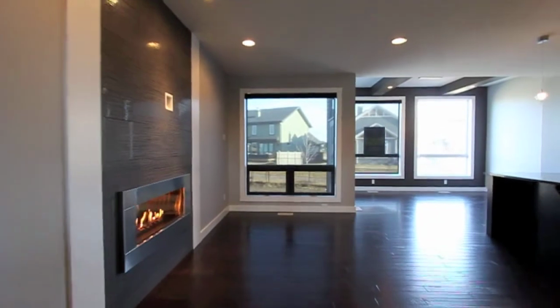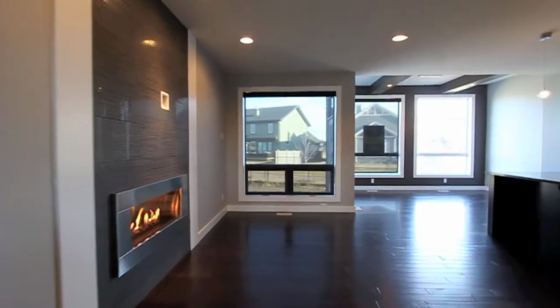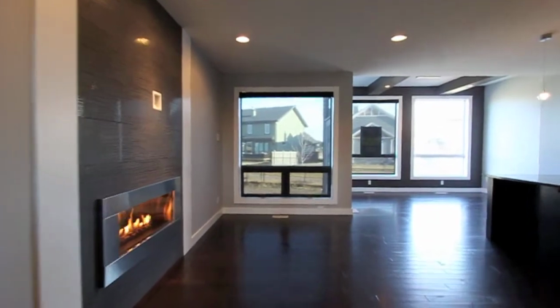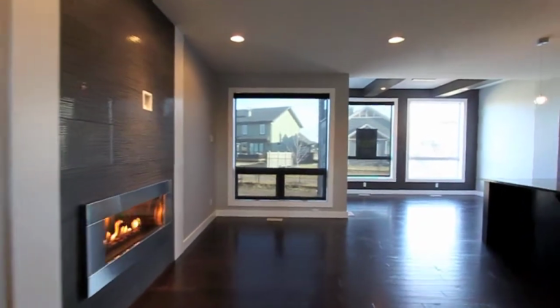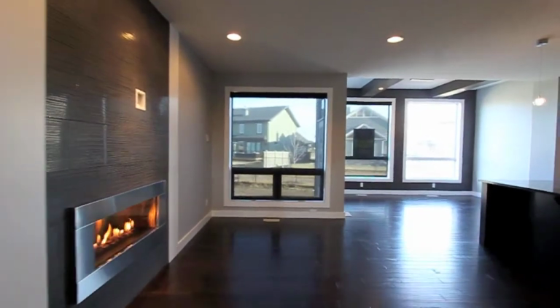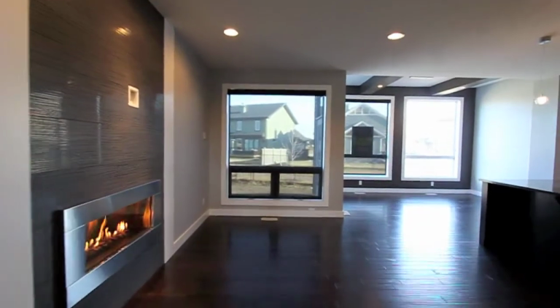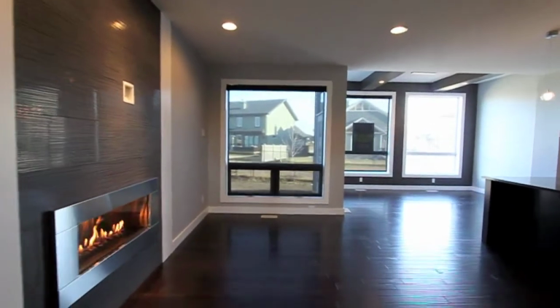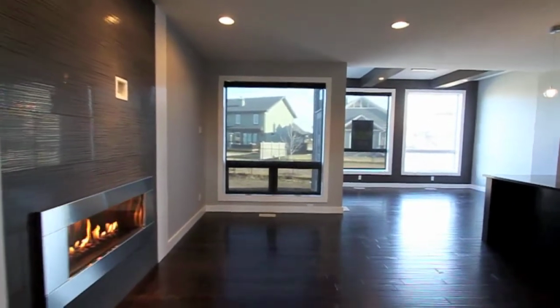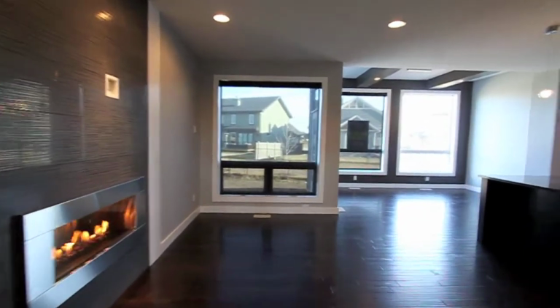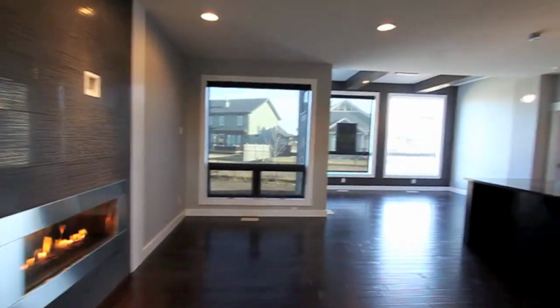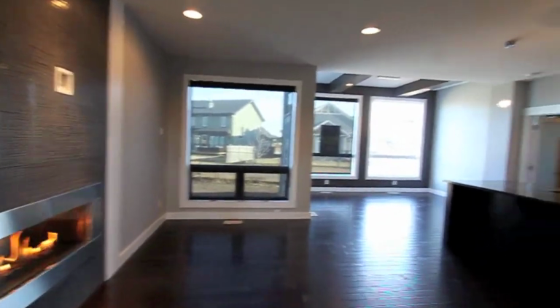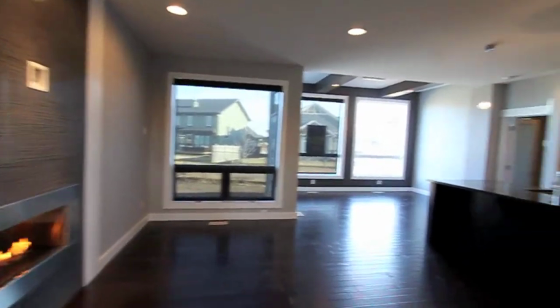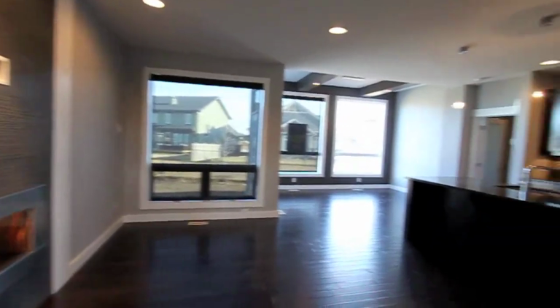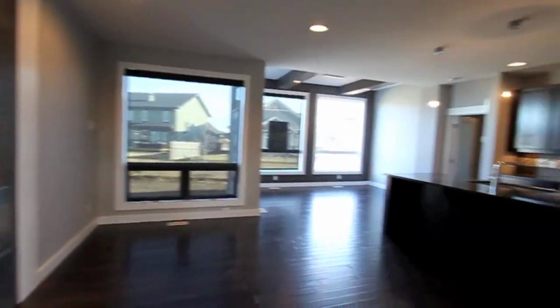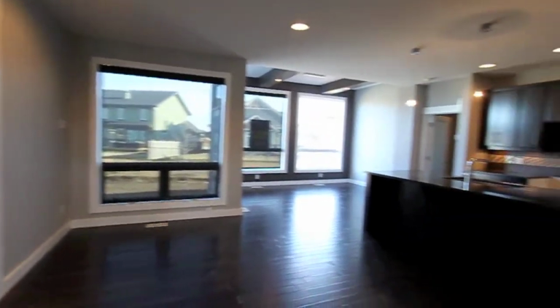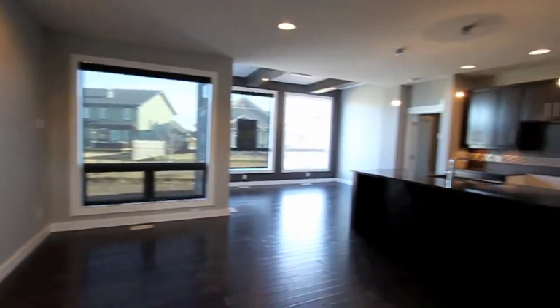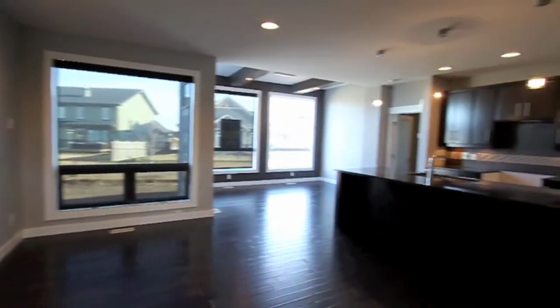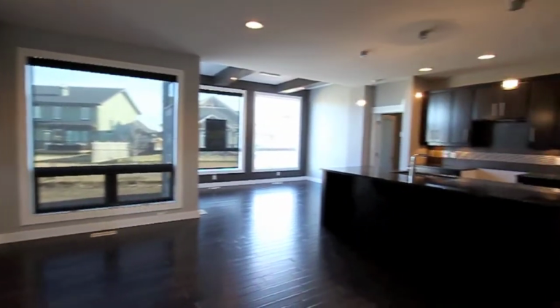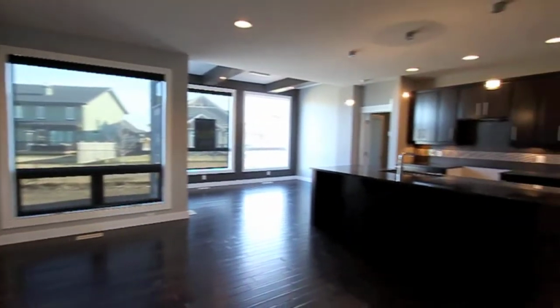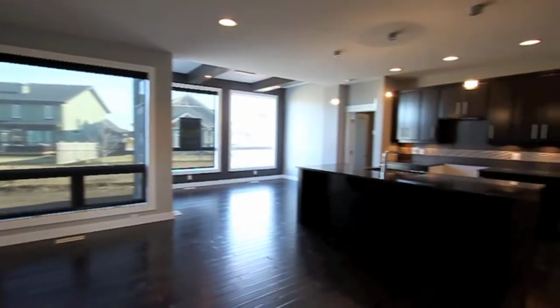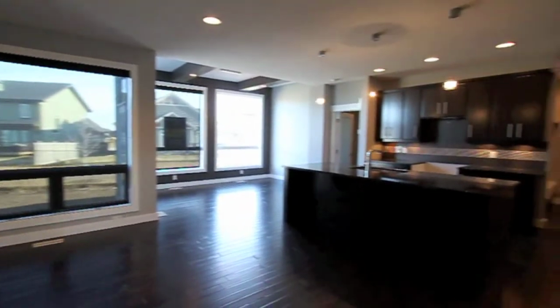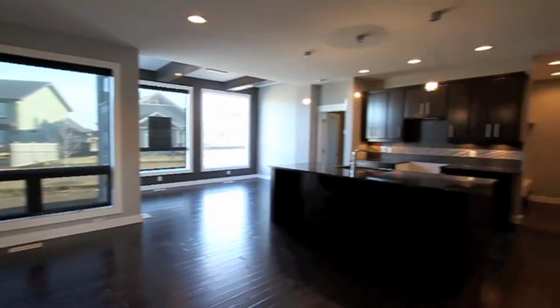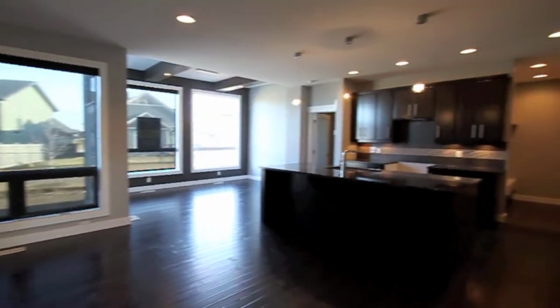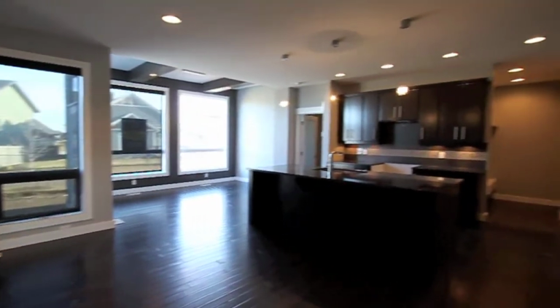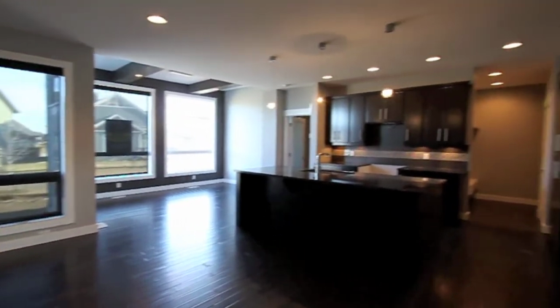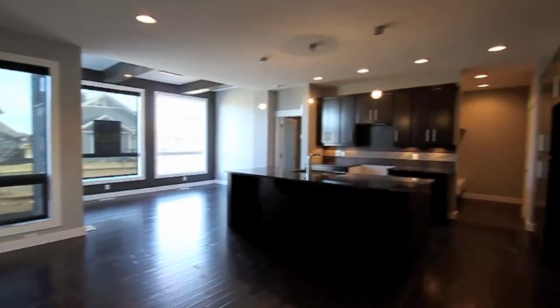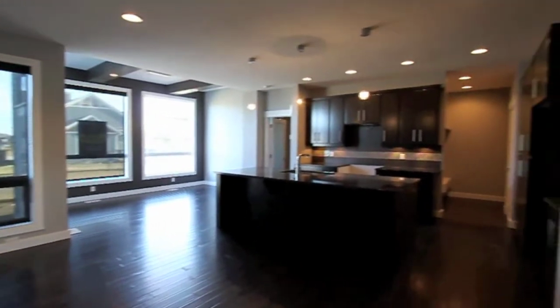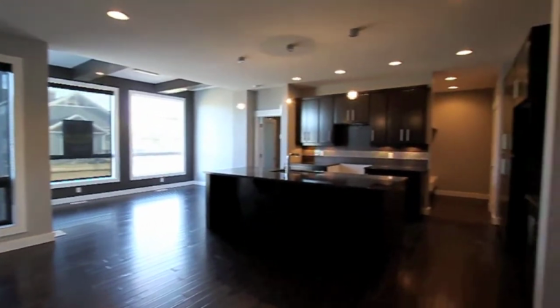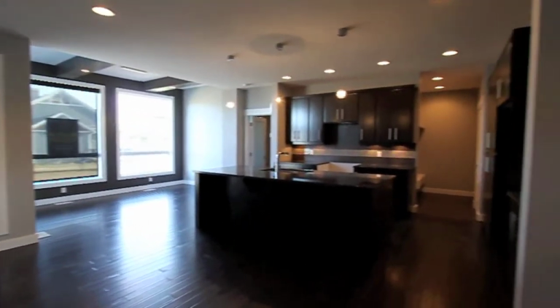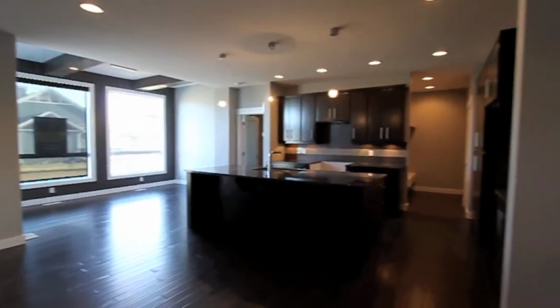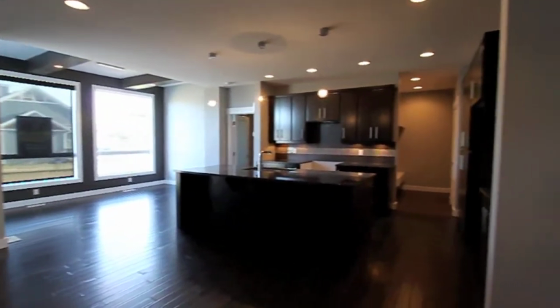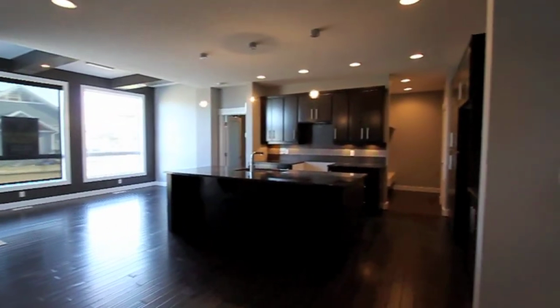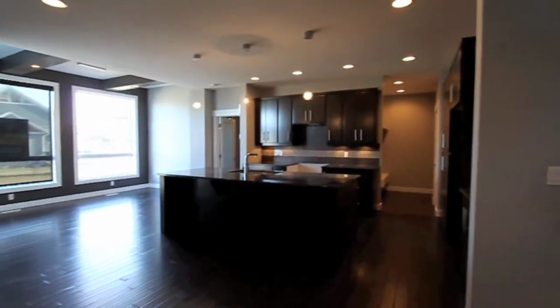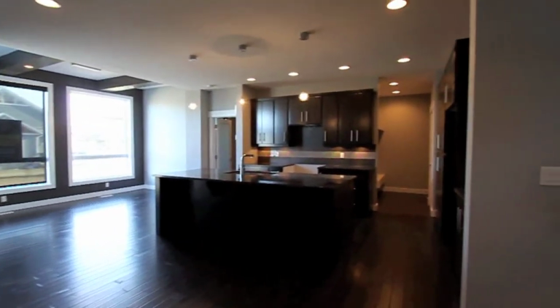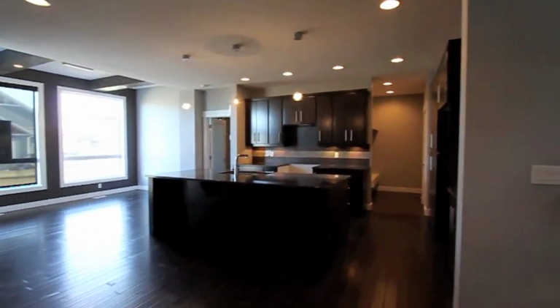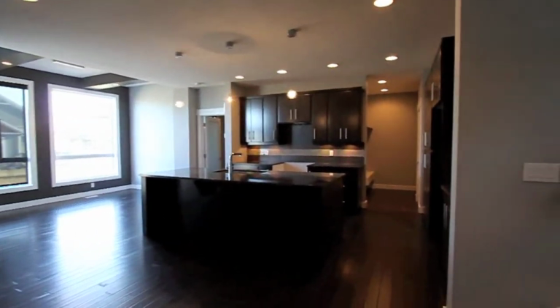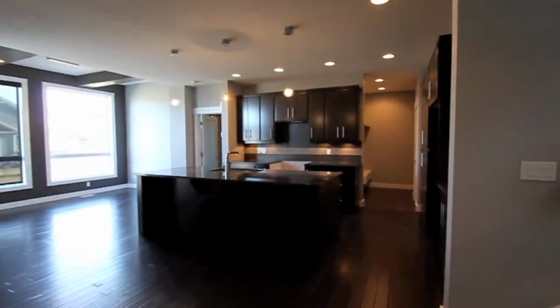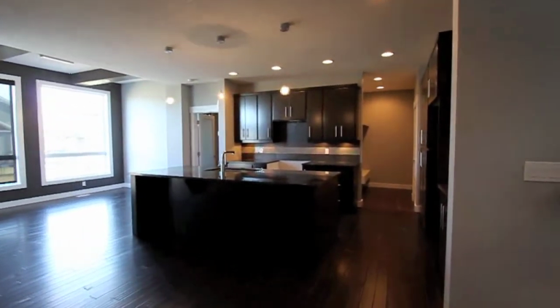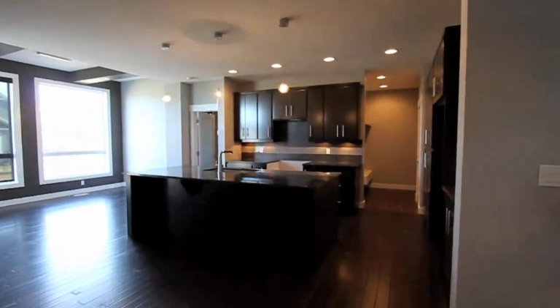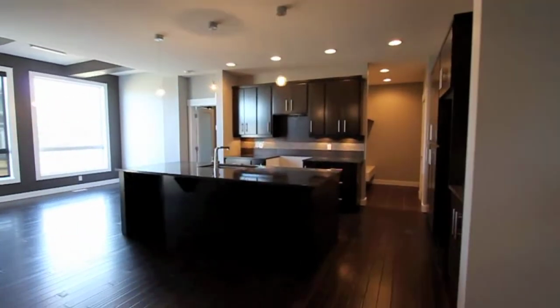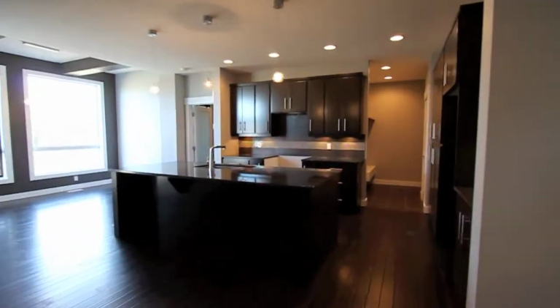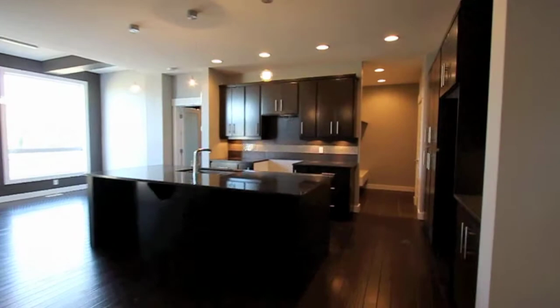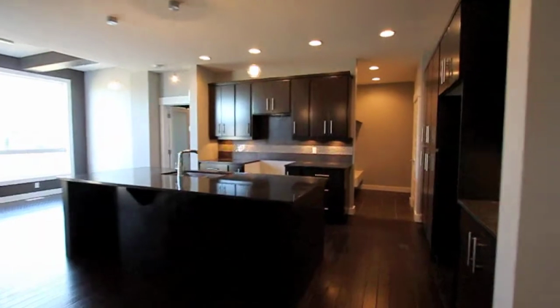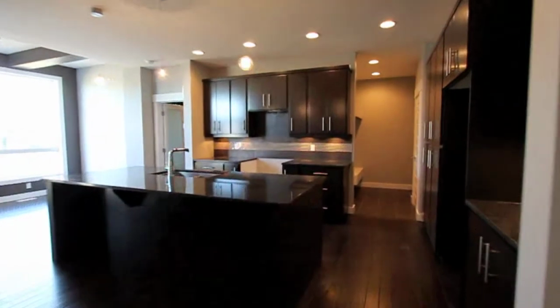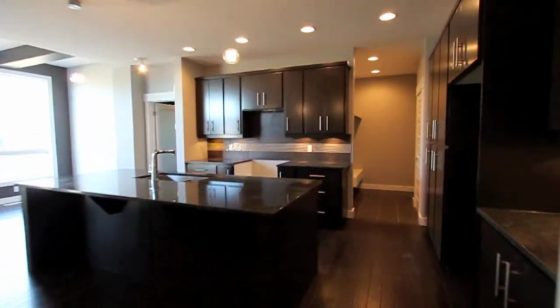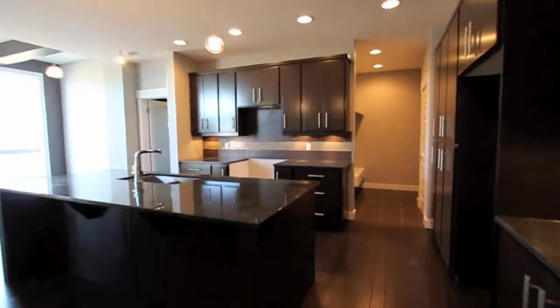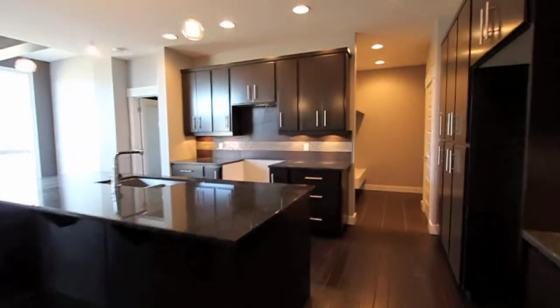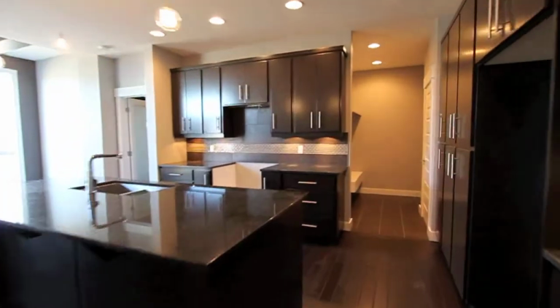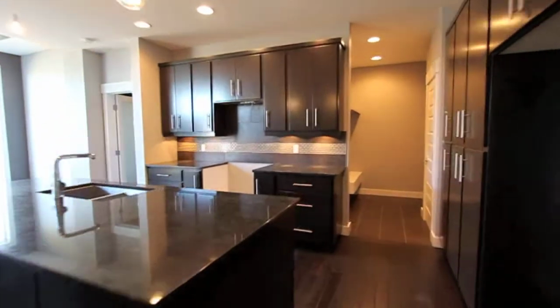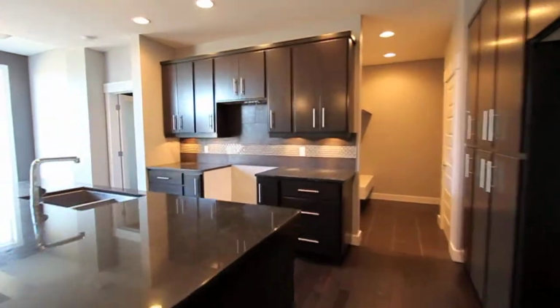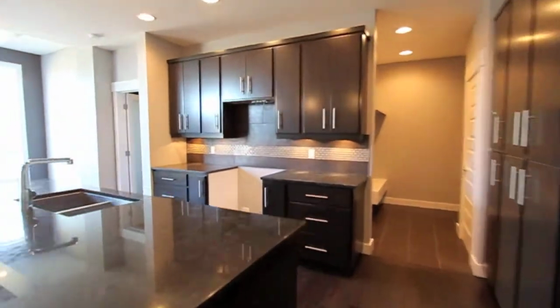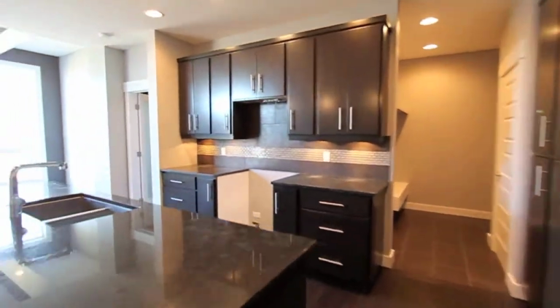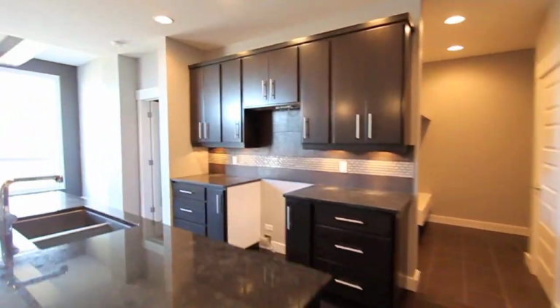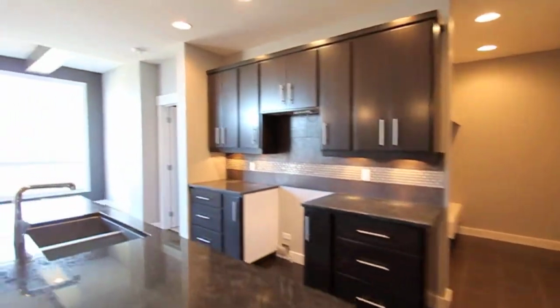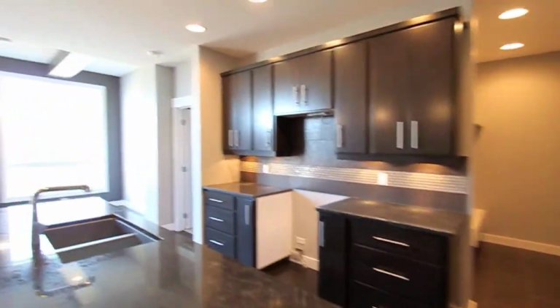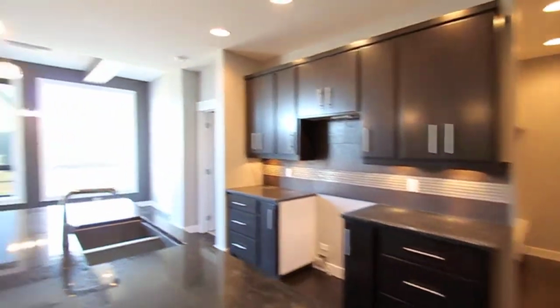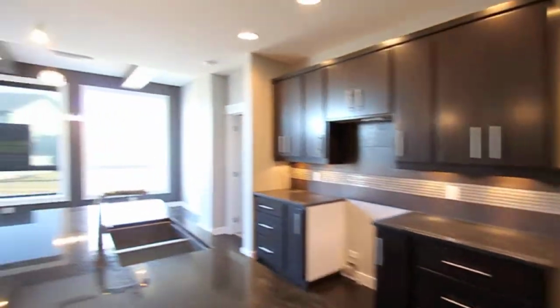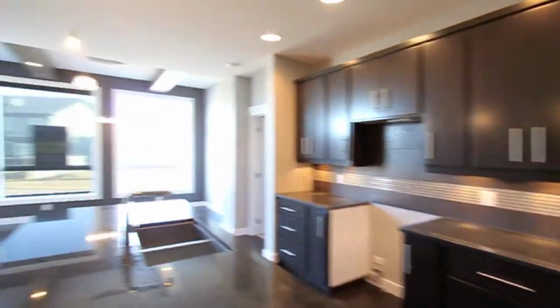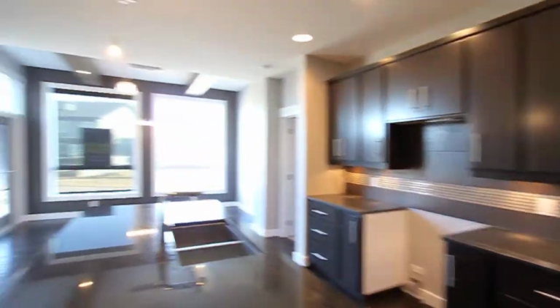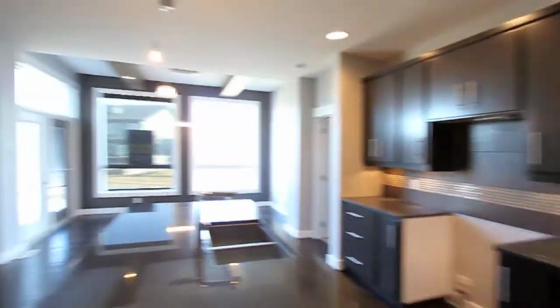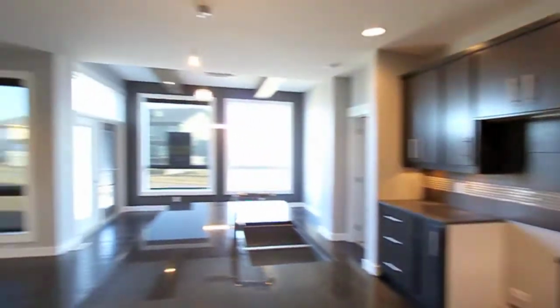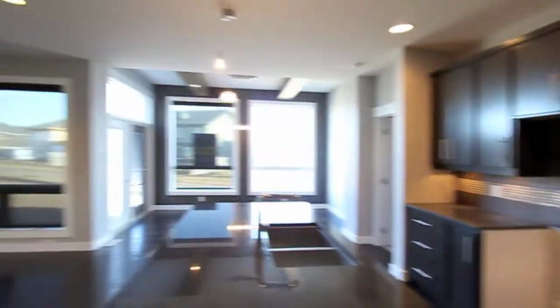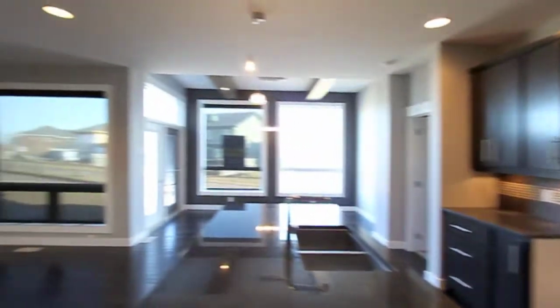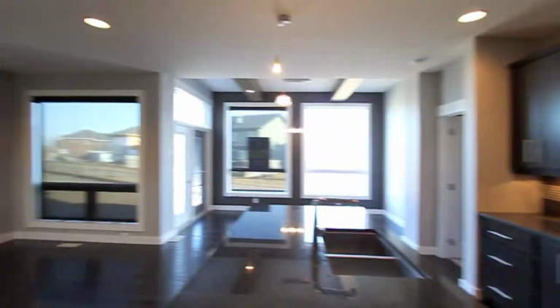This beautiful home is located on a cul-de-sac backing onto a walking path, situated across from the pond in Windermere North.